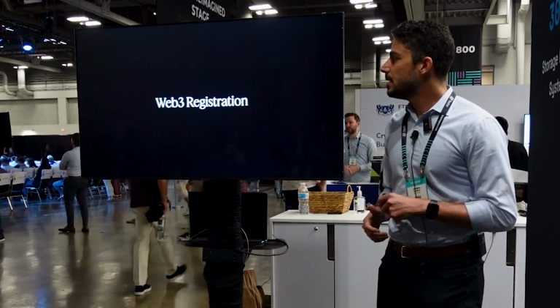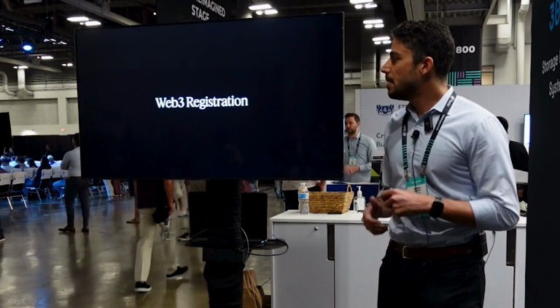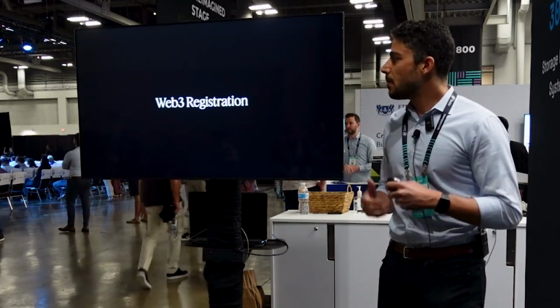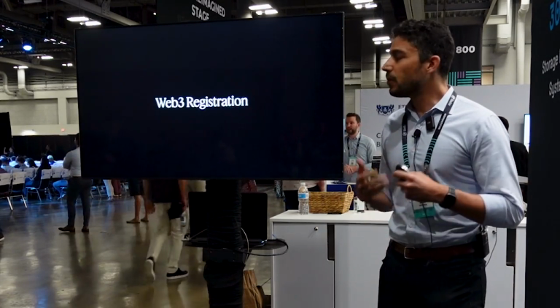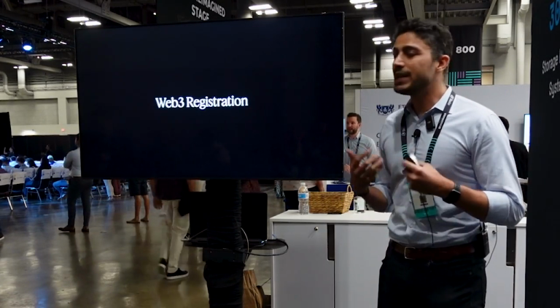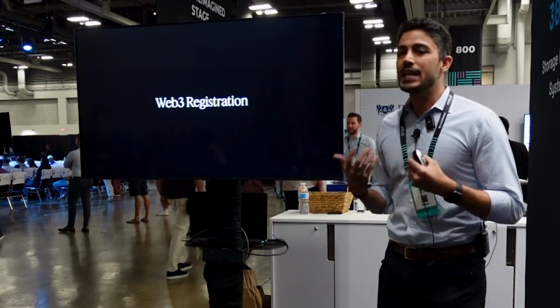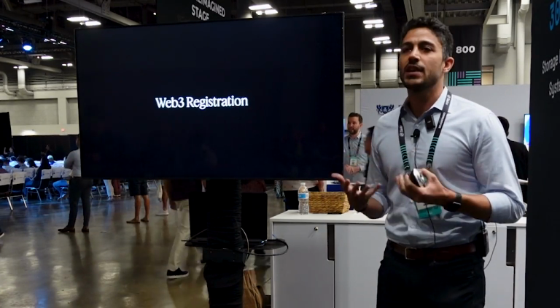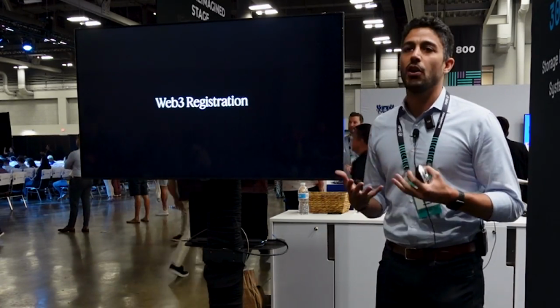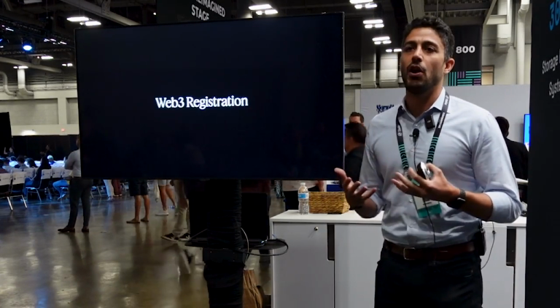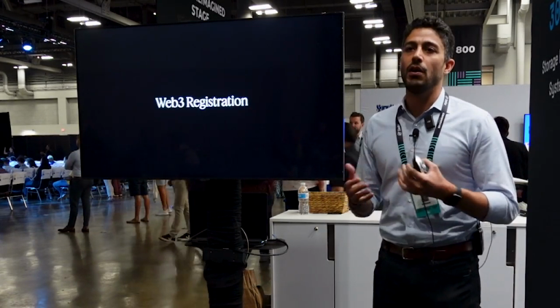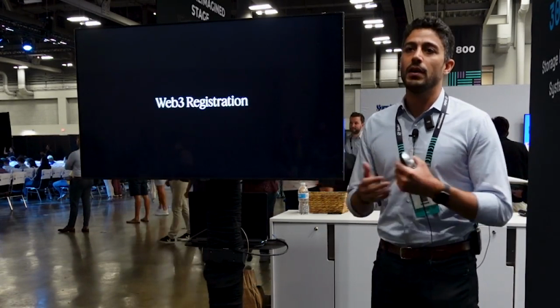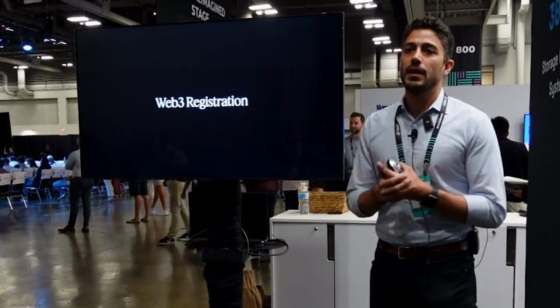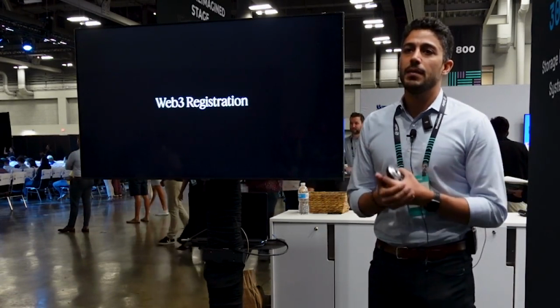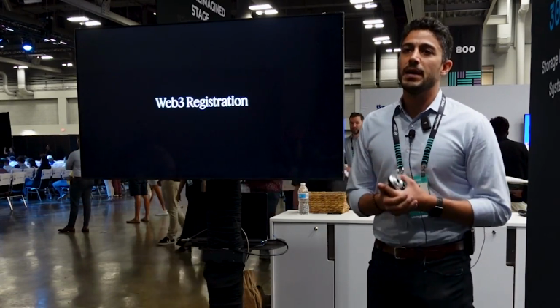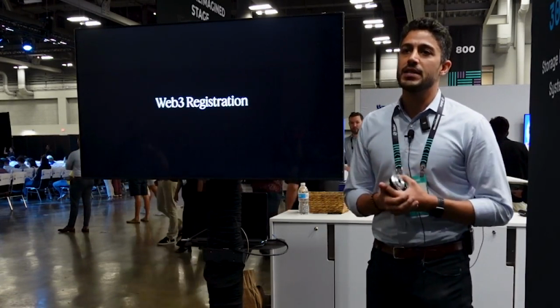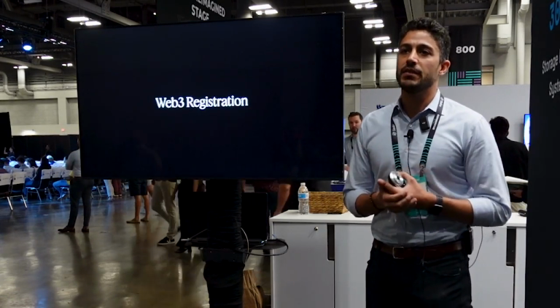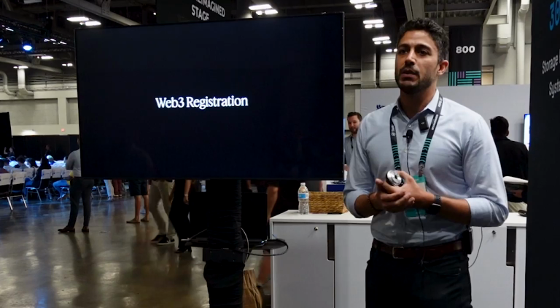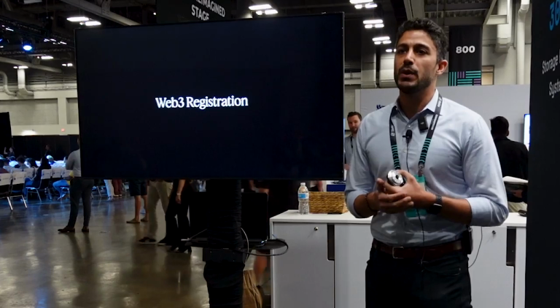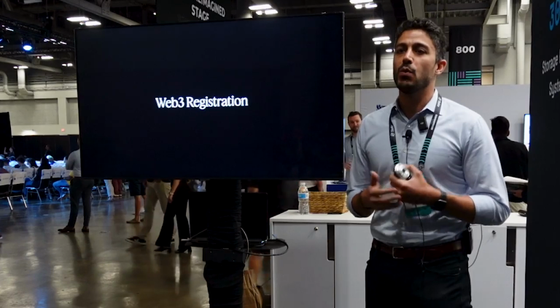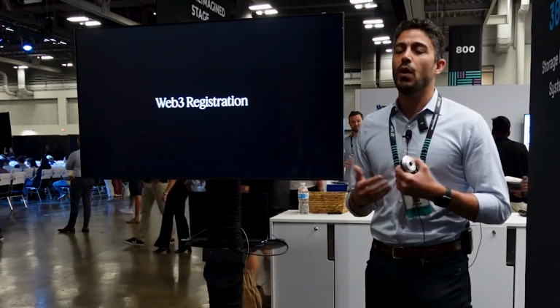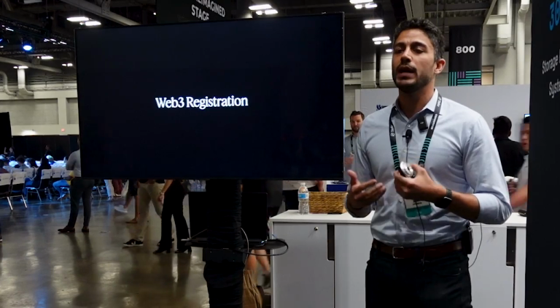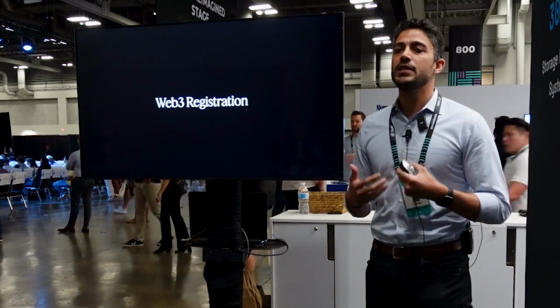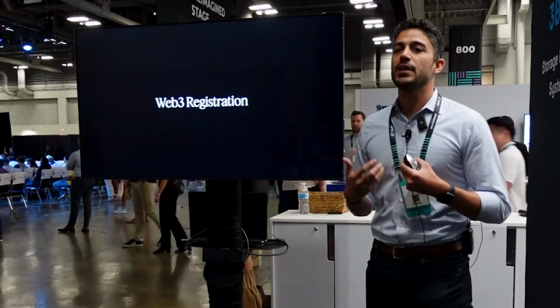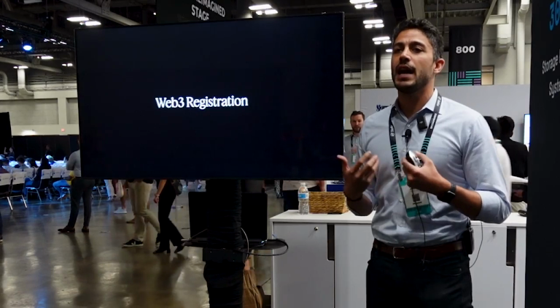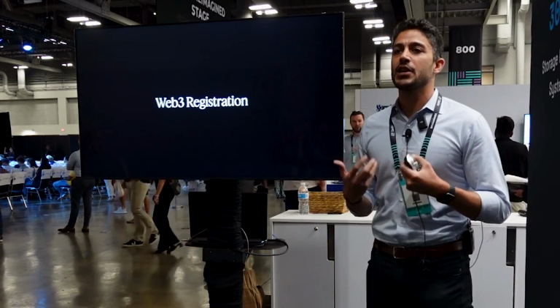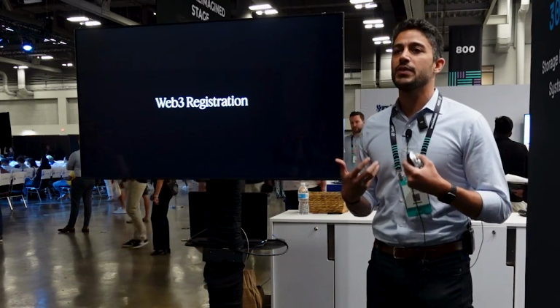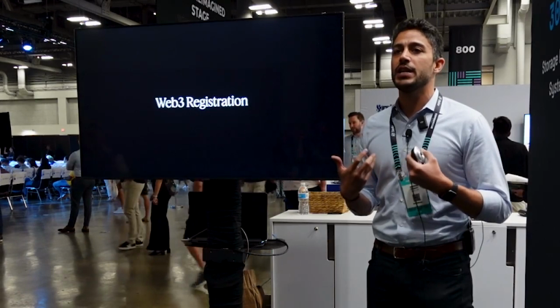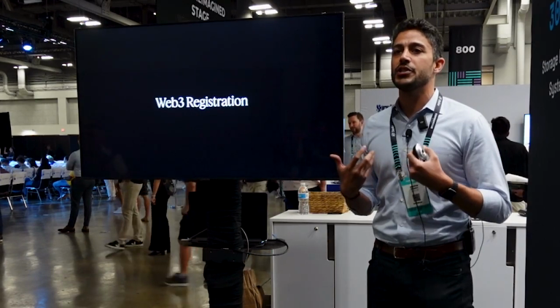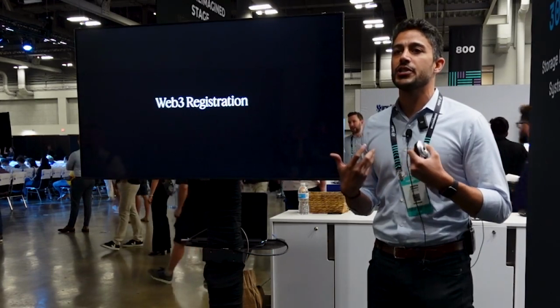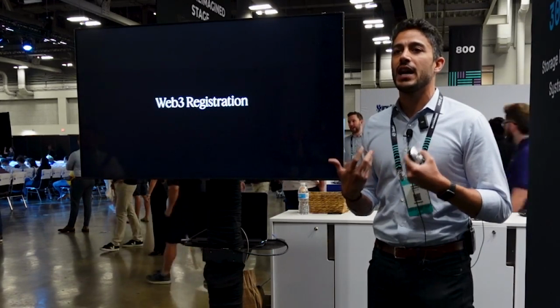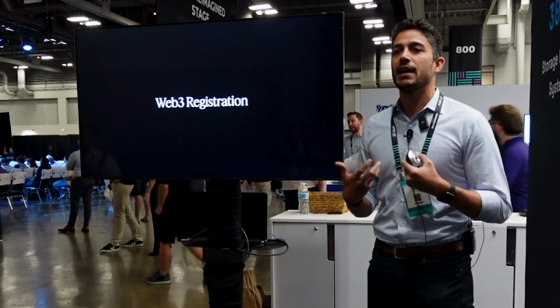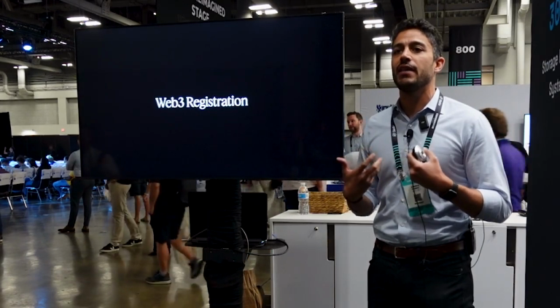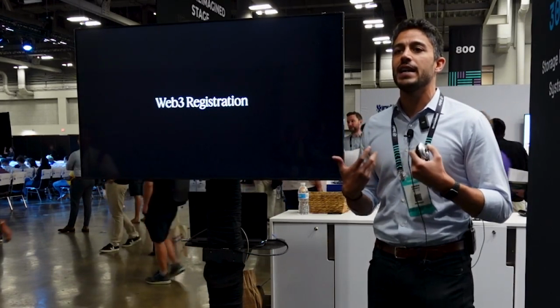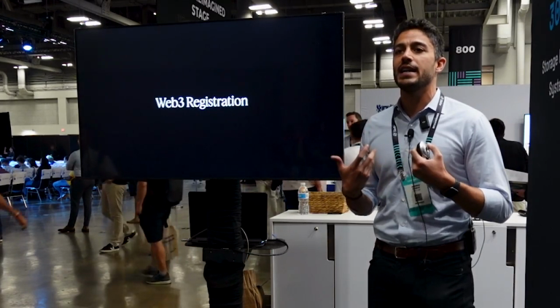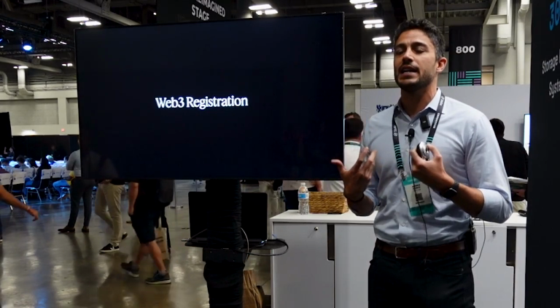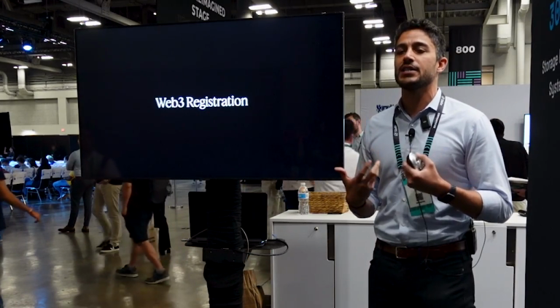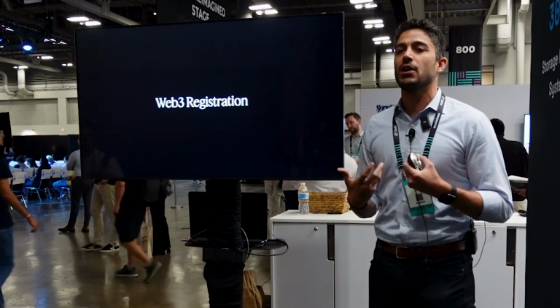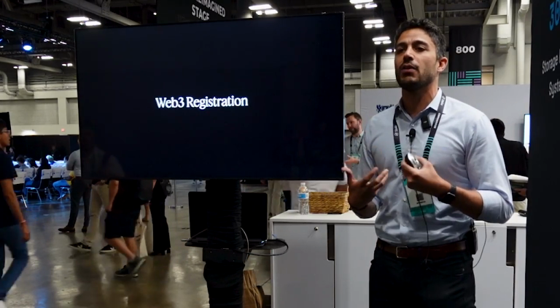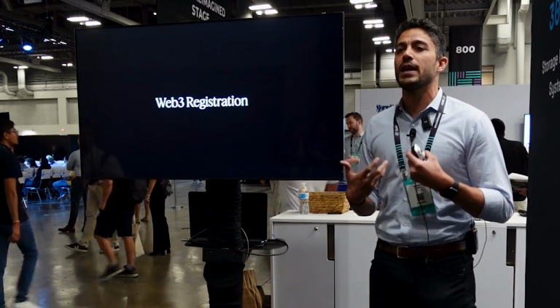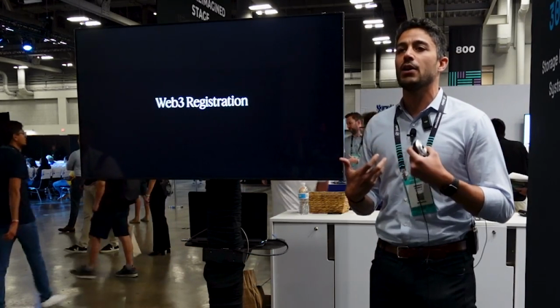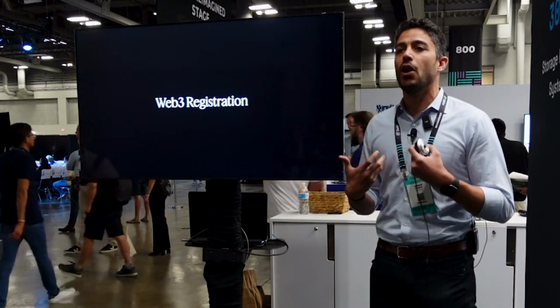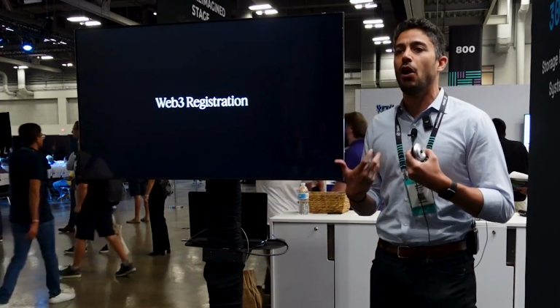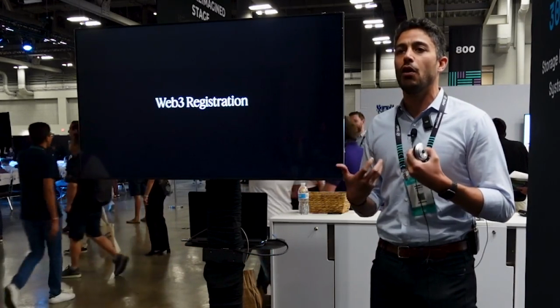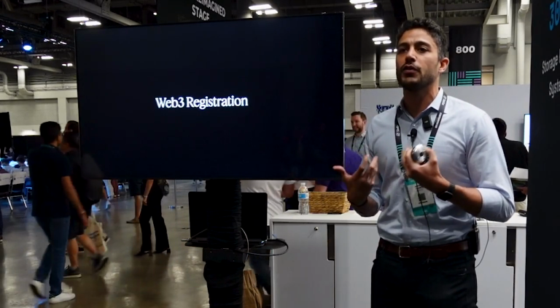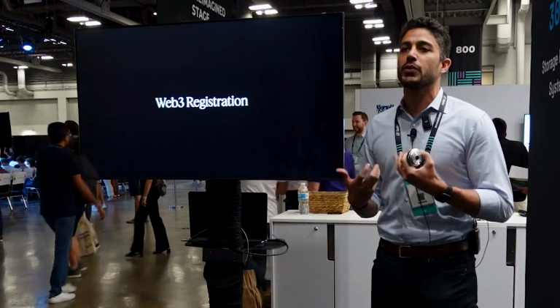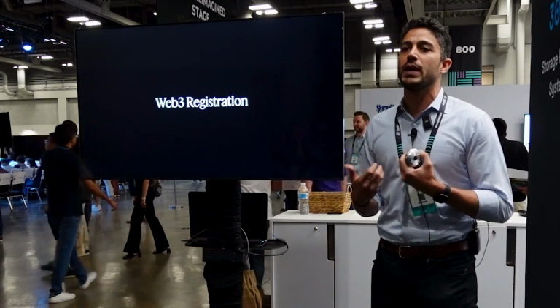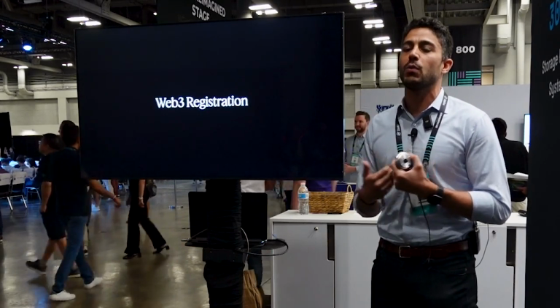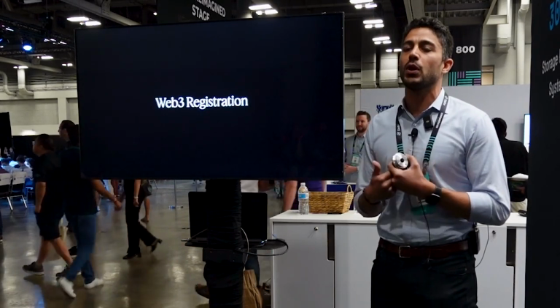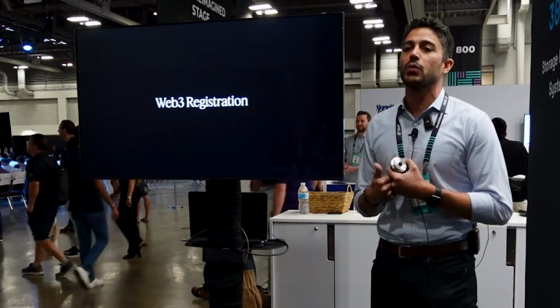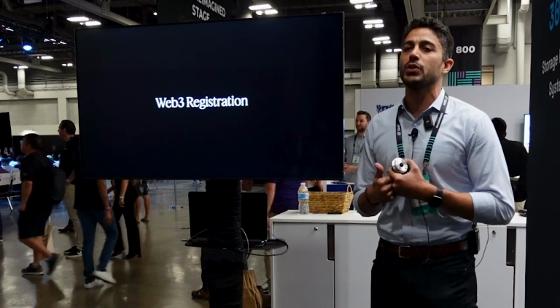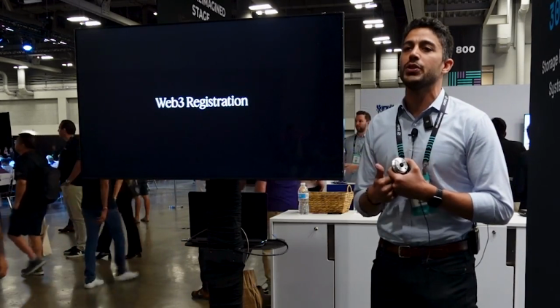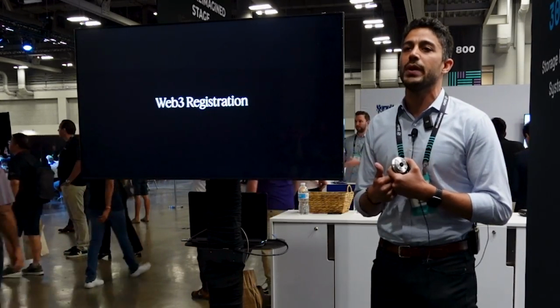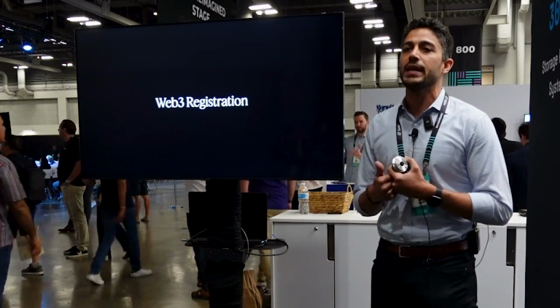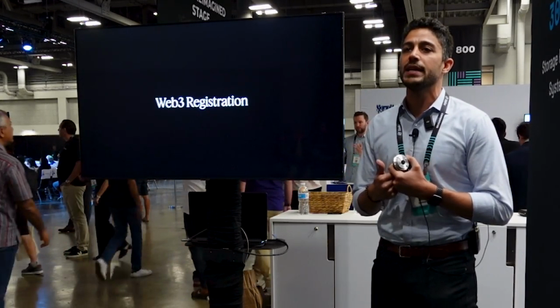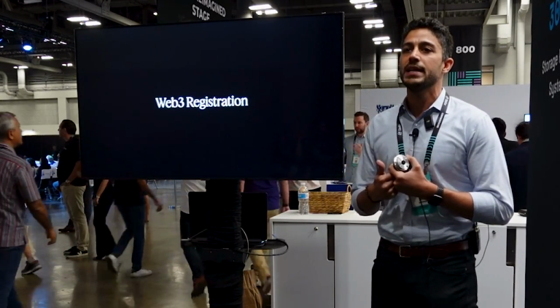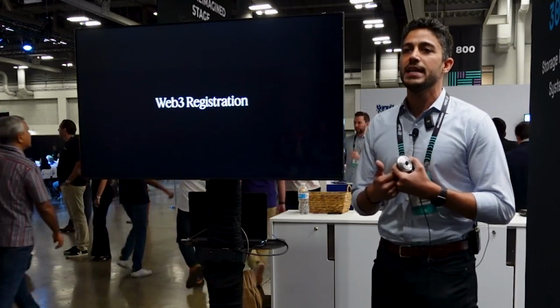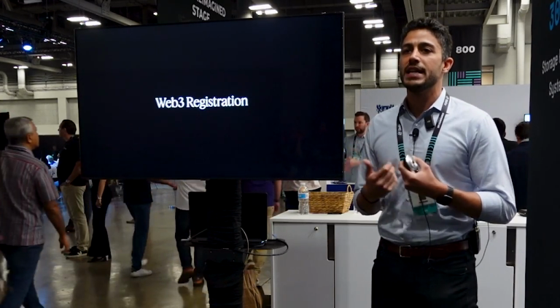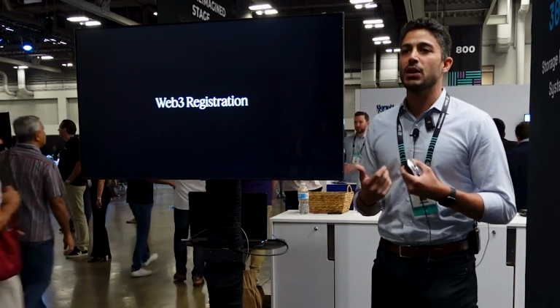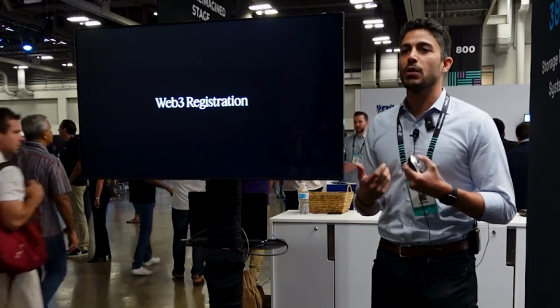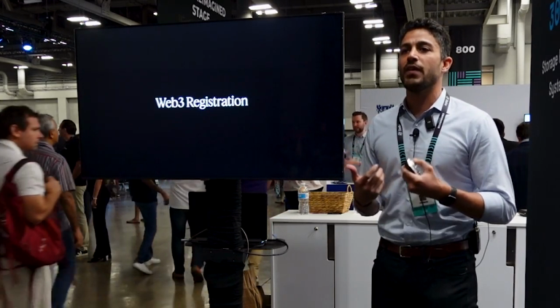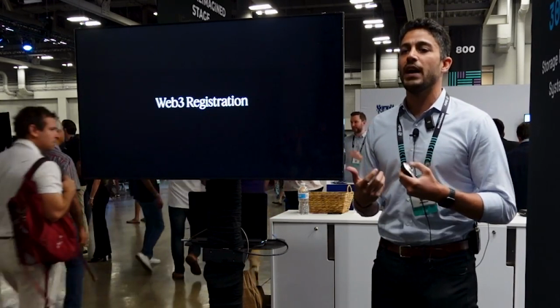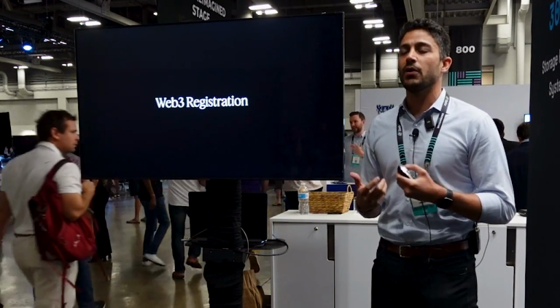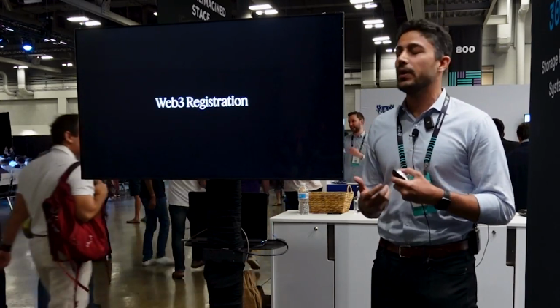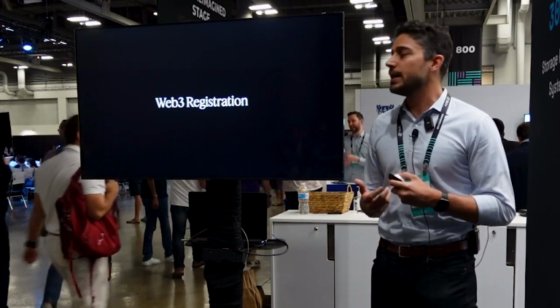We wanted to actually highlight and accelerate all of the great work we're doing here at Filecoin.